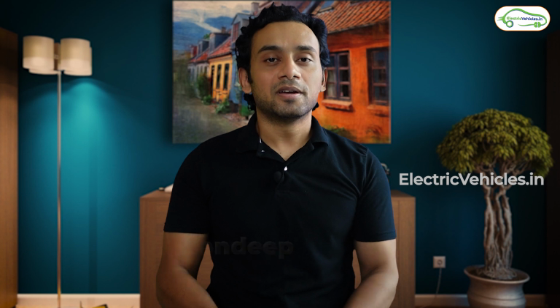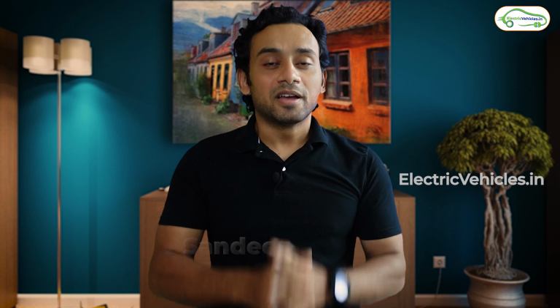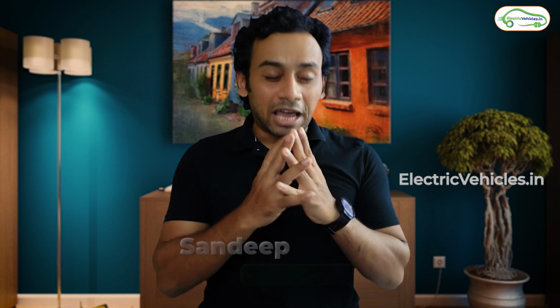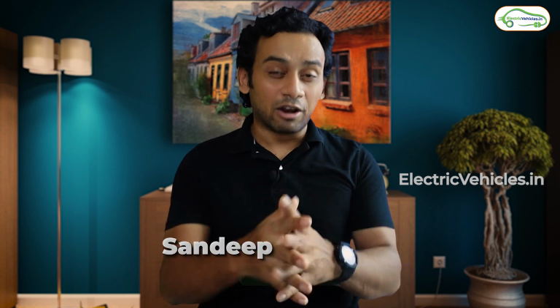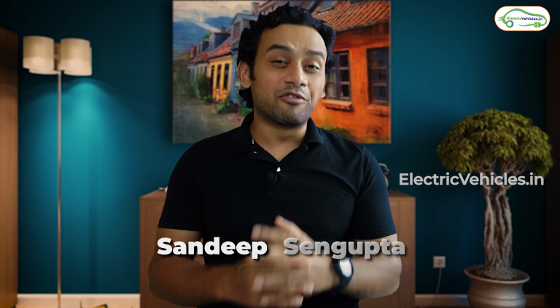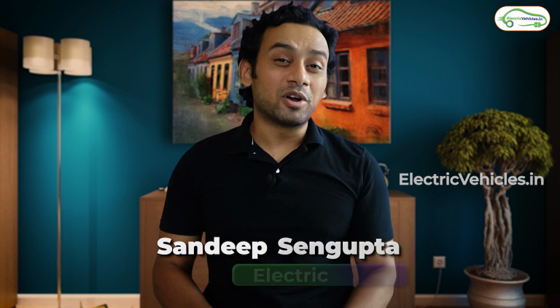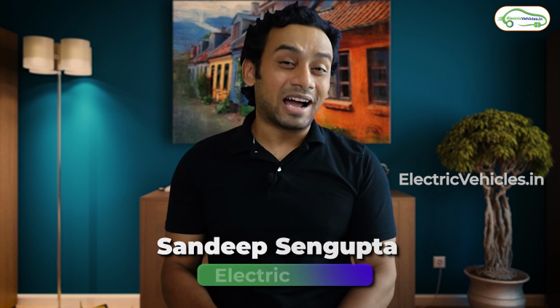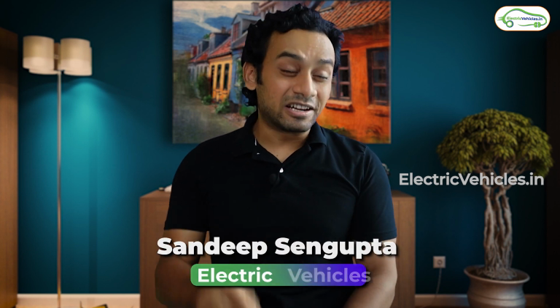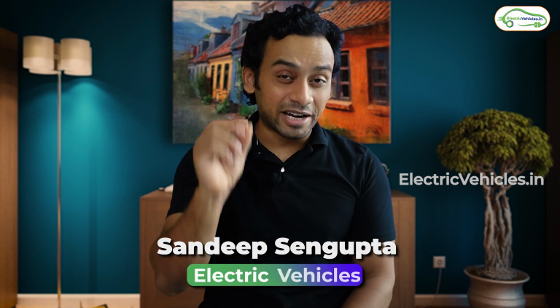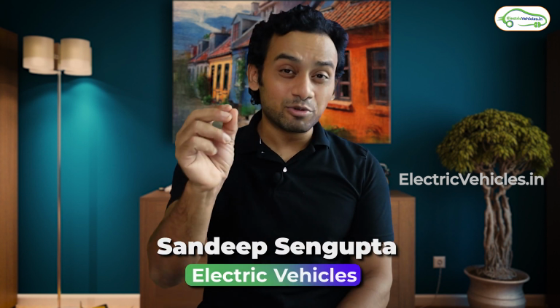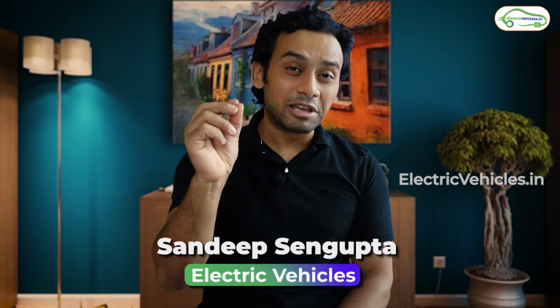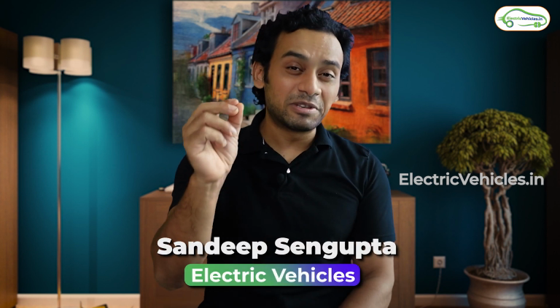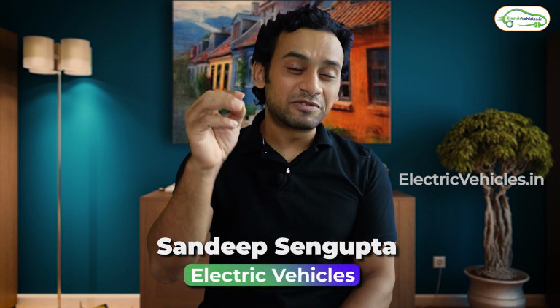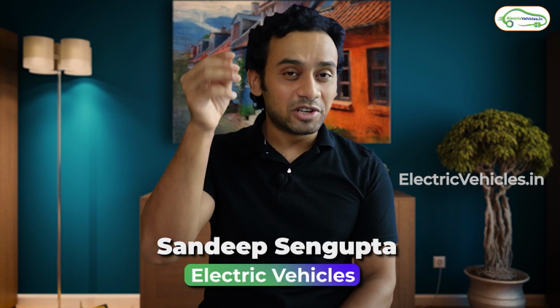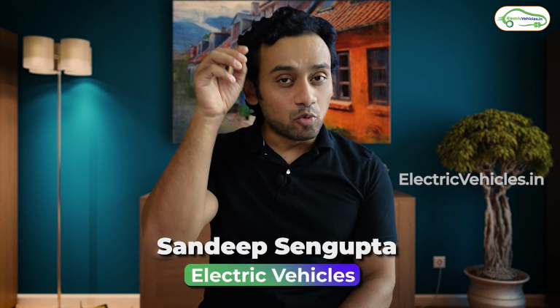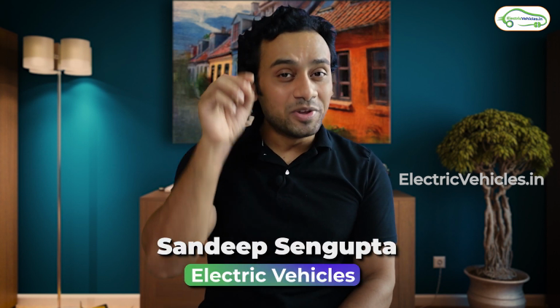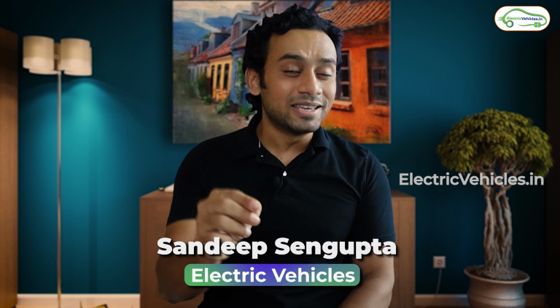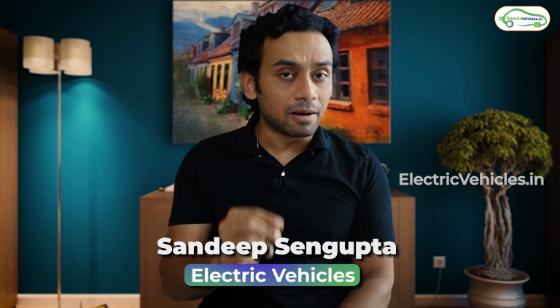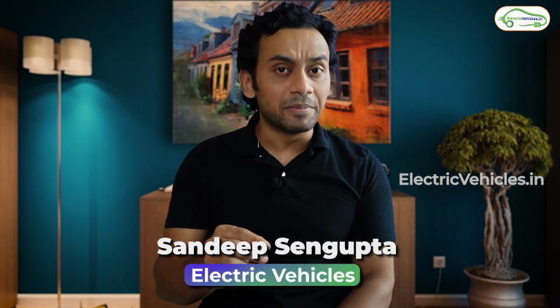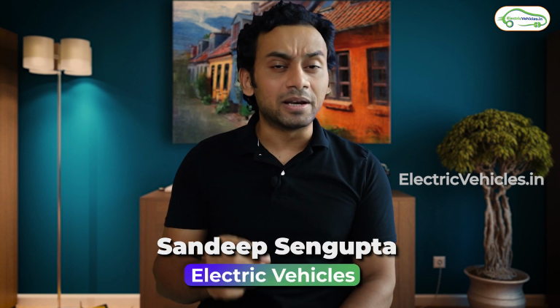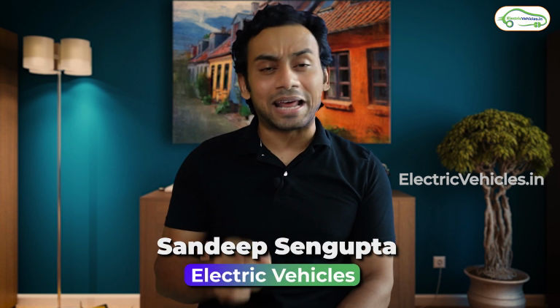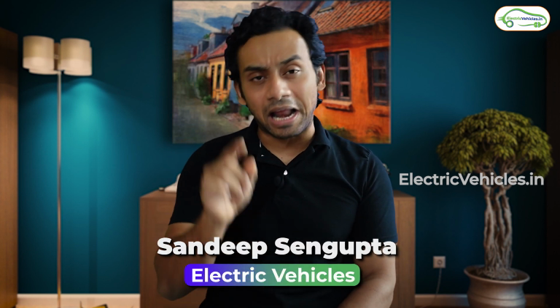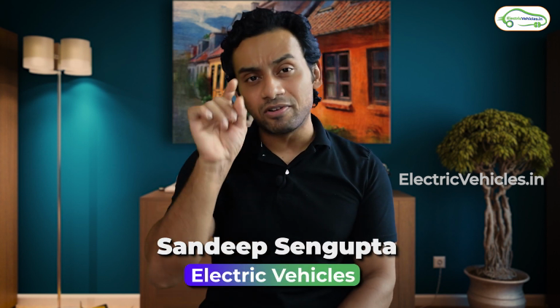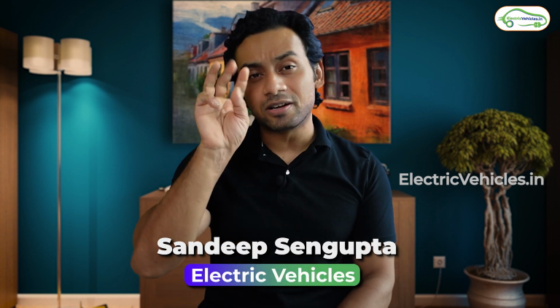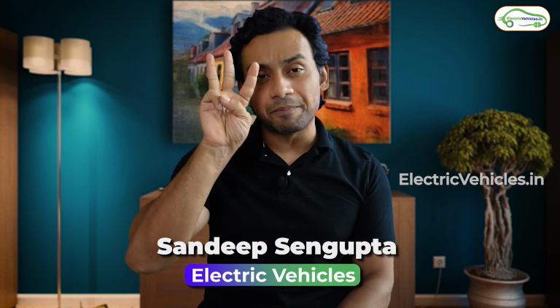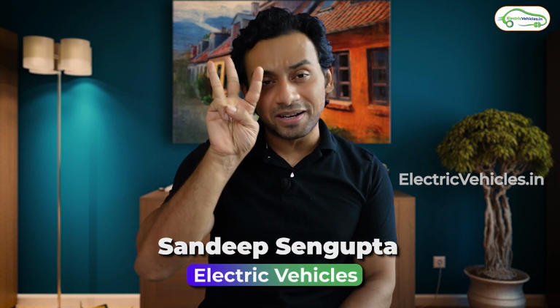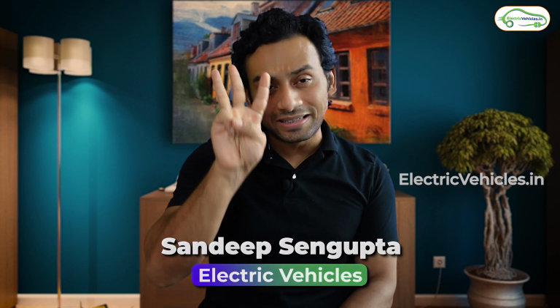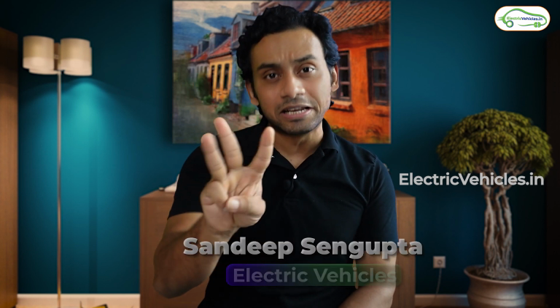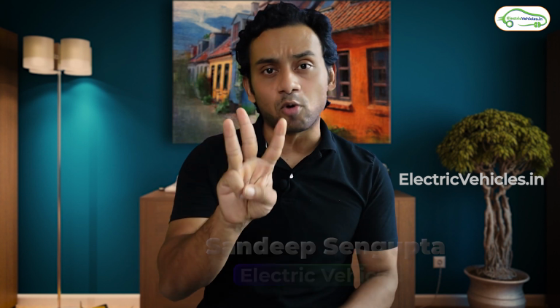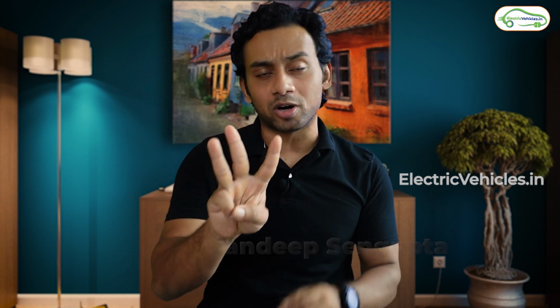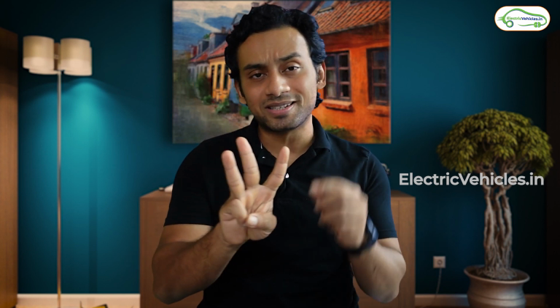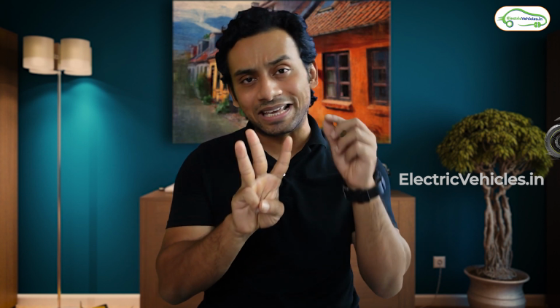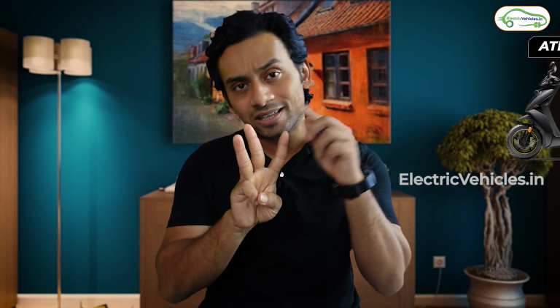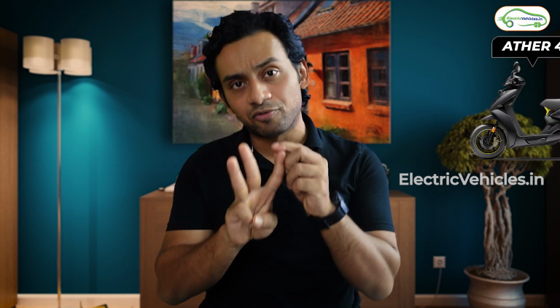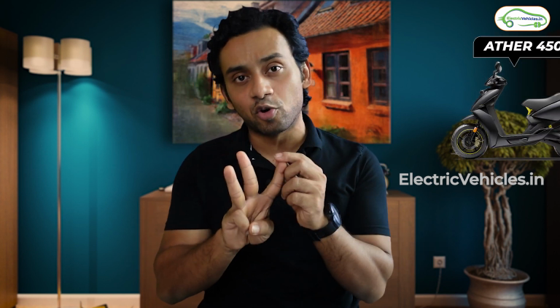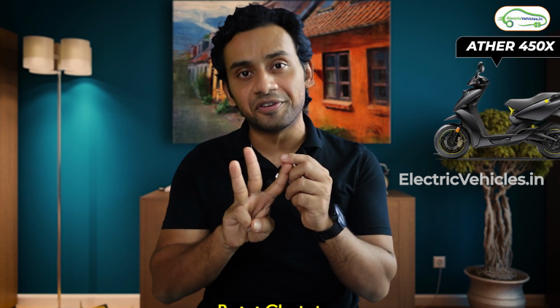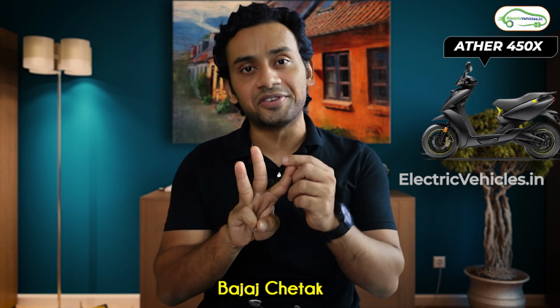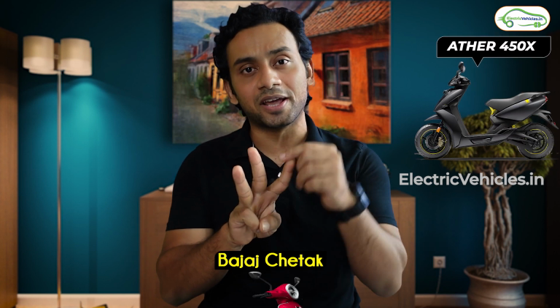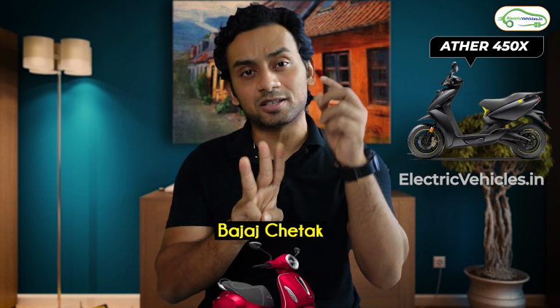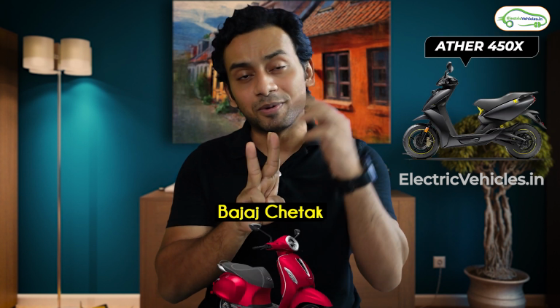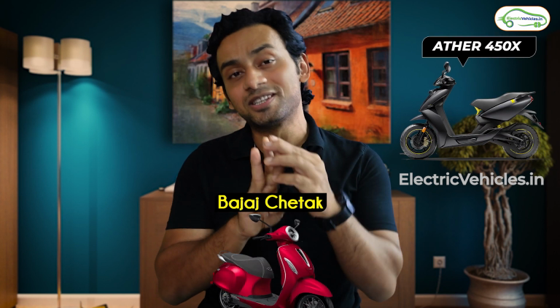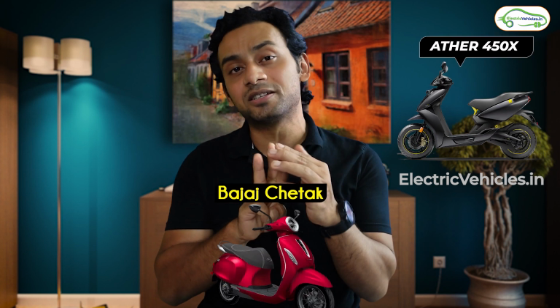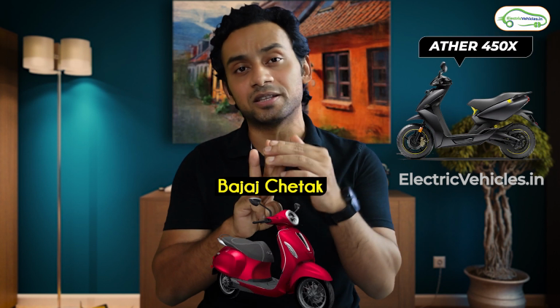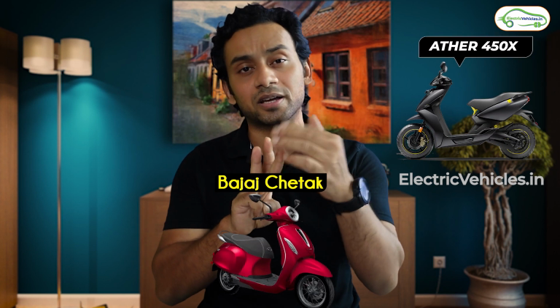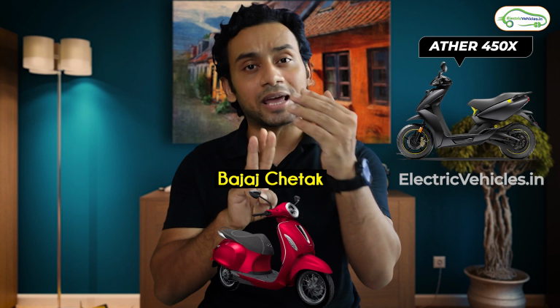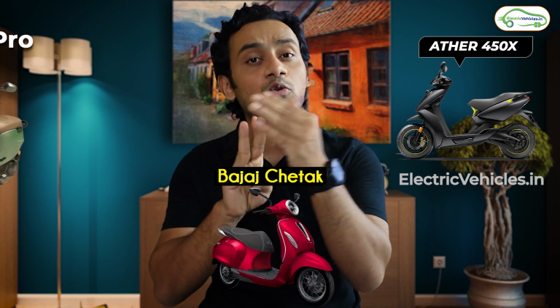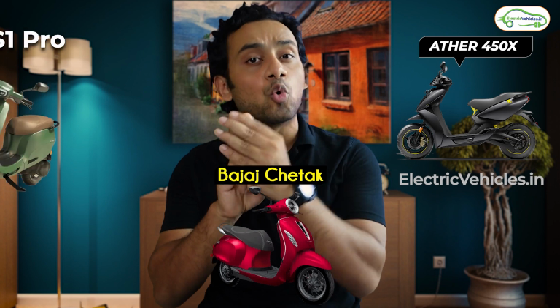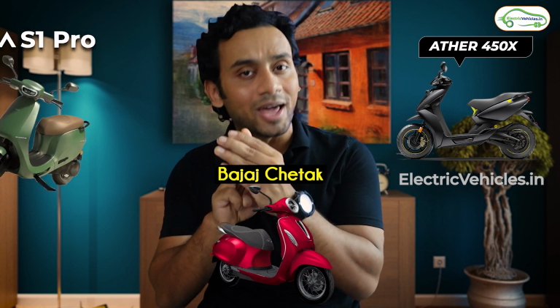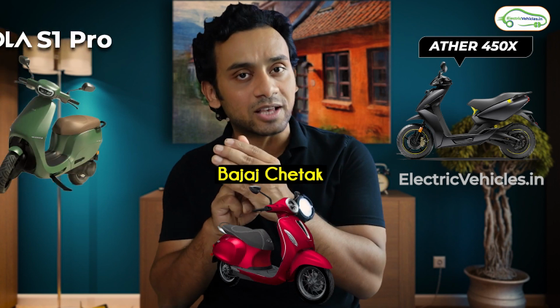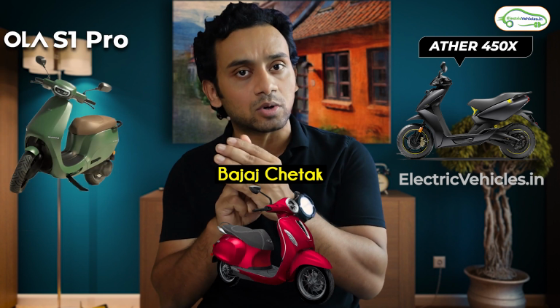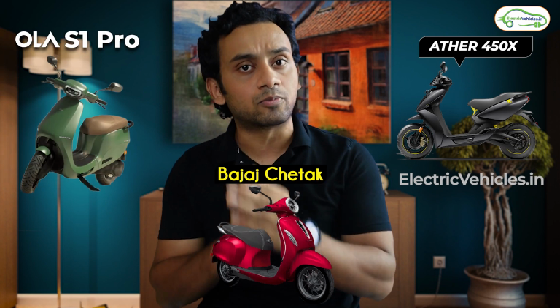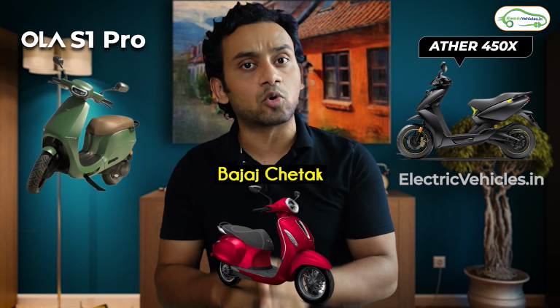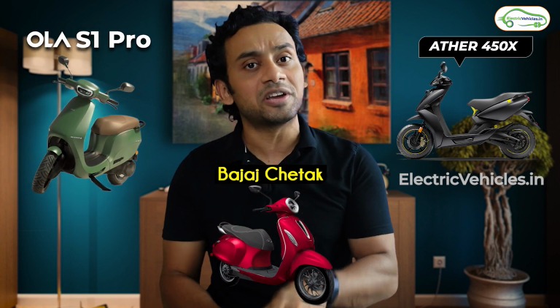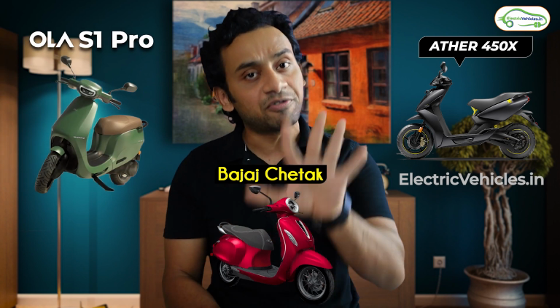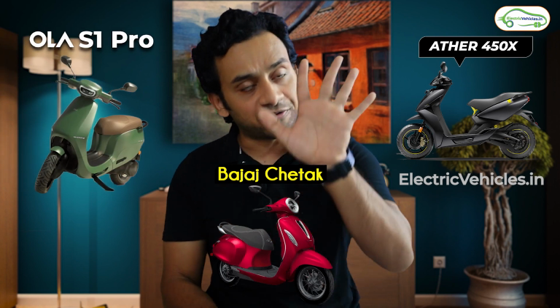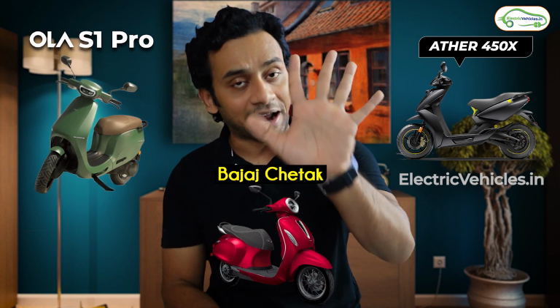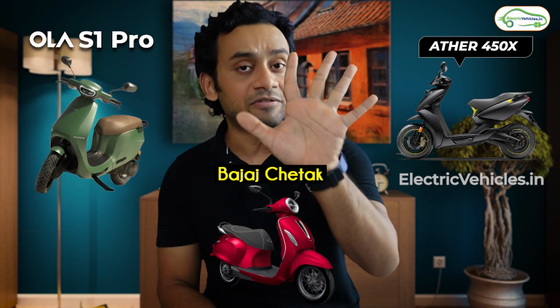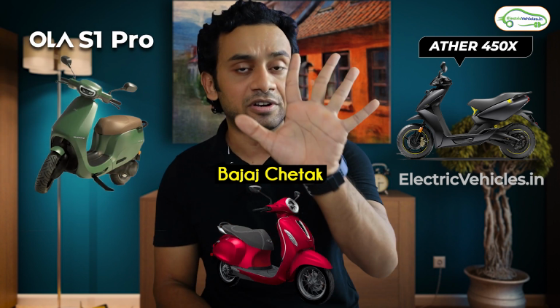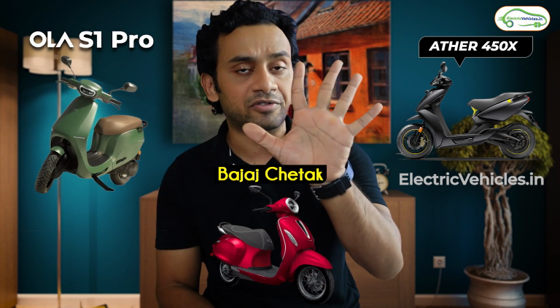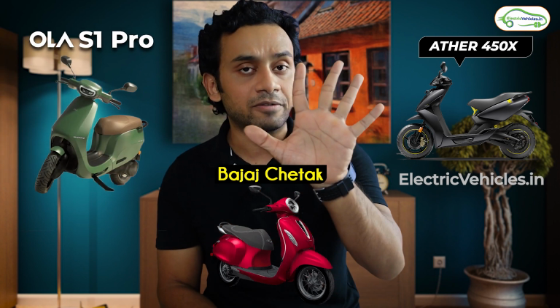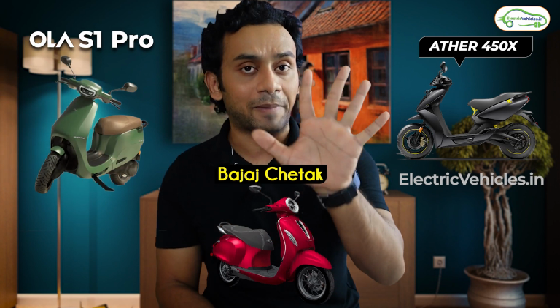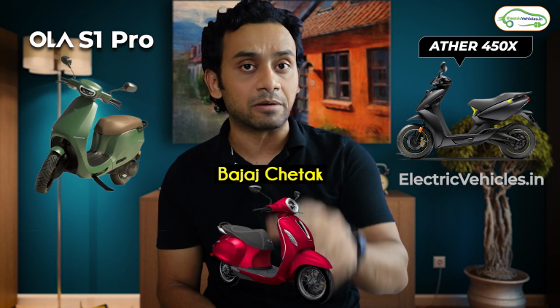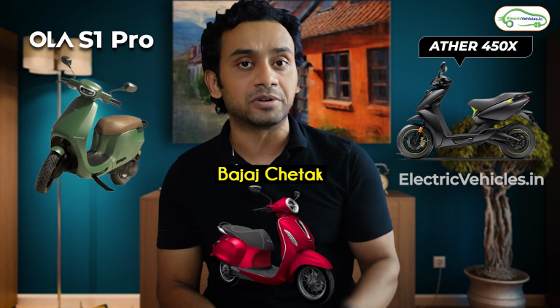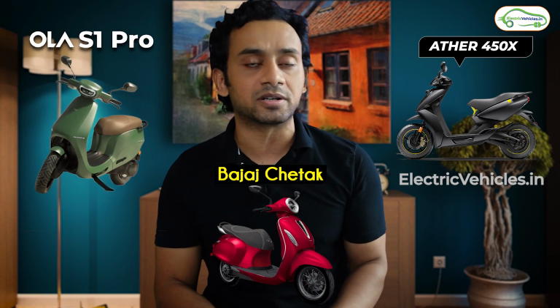Hello everyone. I'll try to keep this video within a minute and I will compare three models — Ather 450X, Bajaj Chetak, and Ola S1 Pro — in five different parameters.